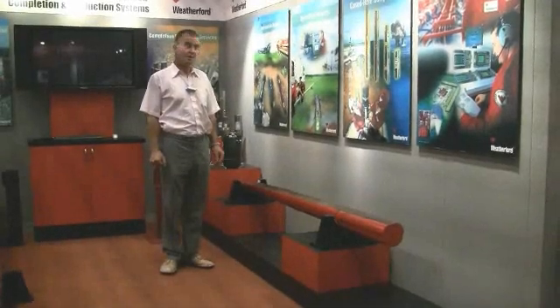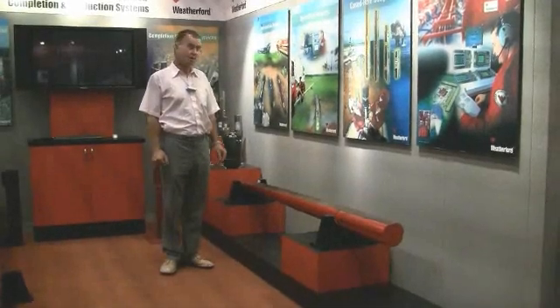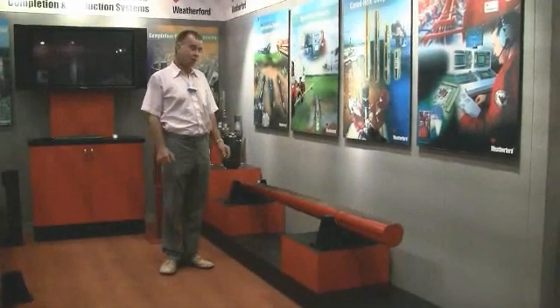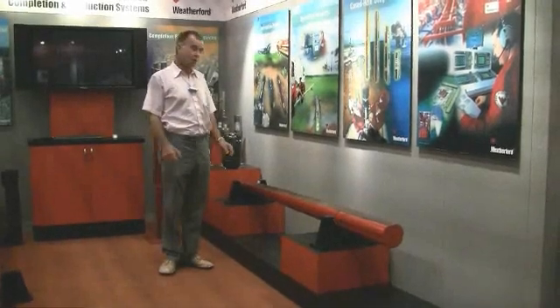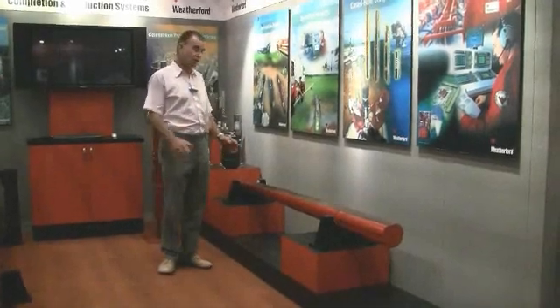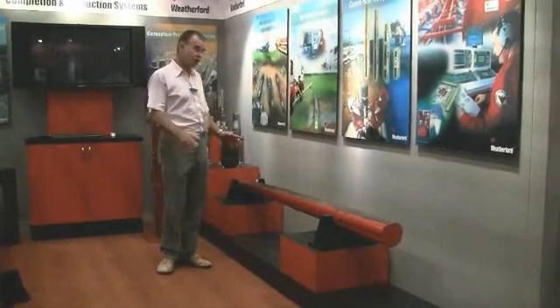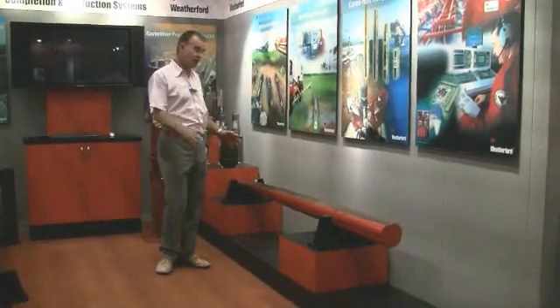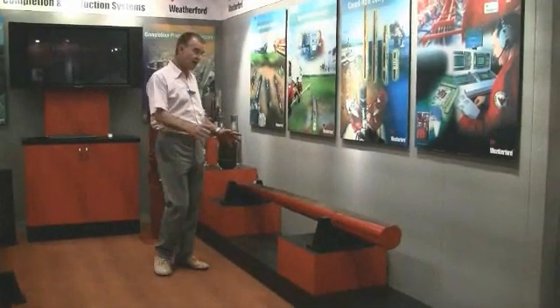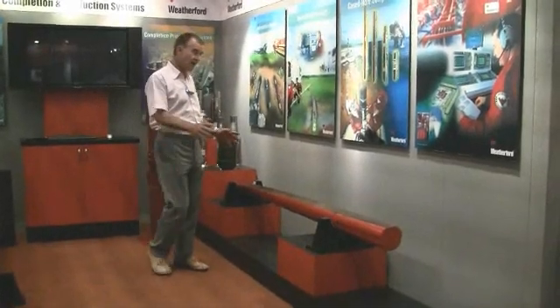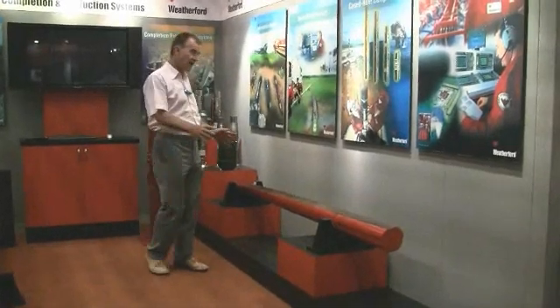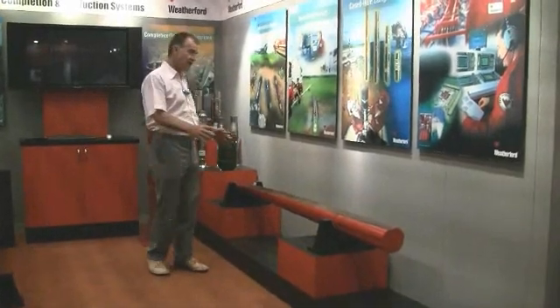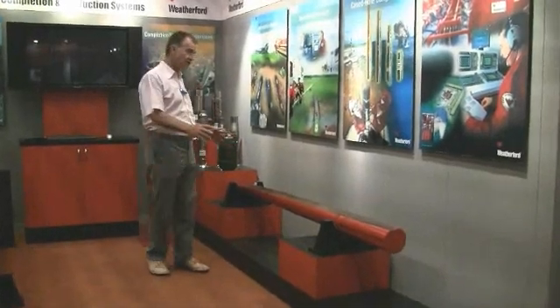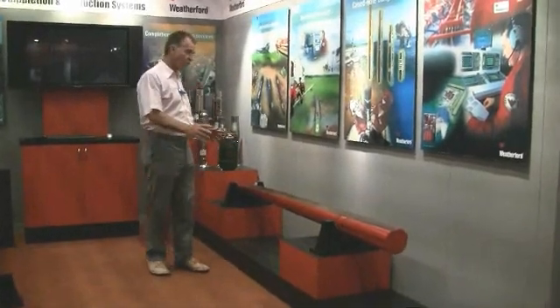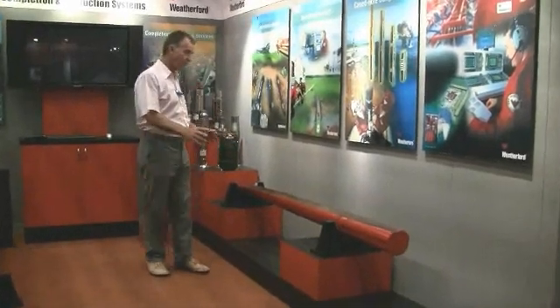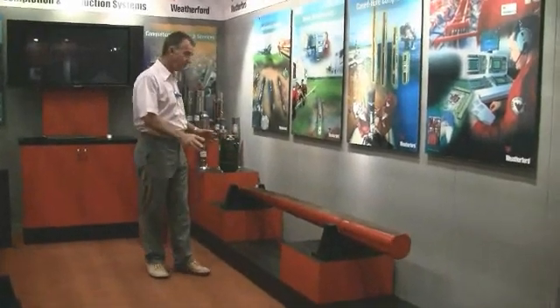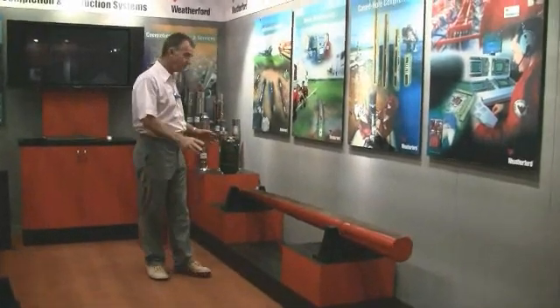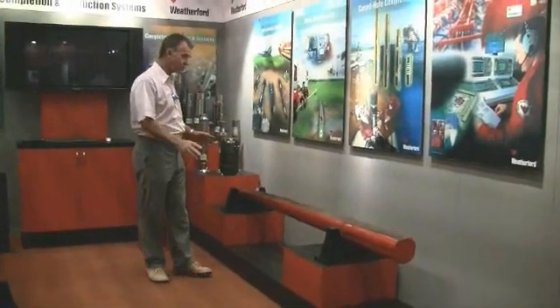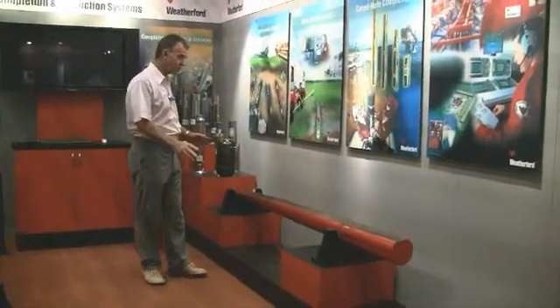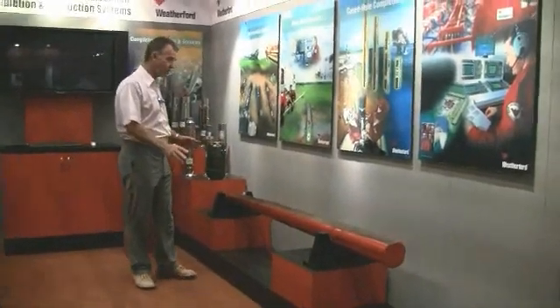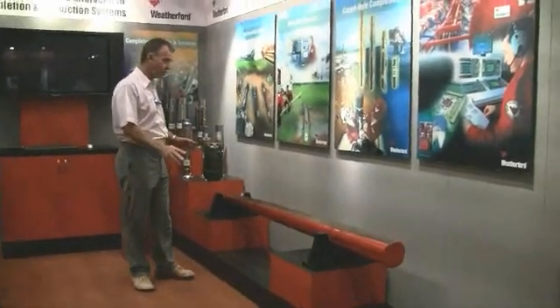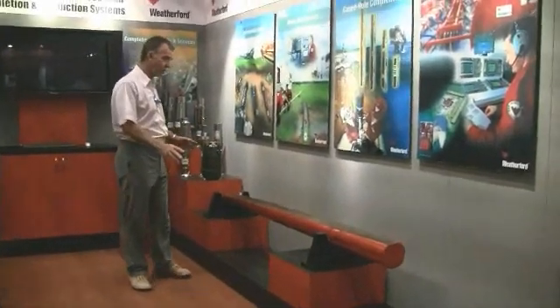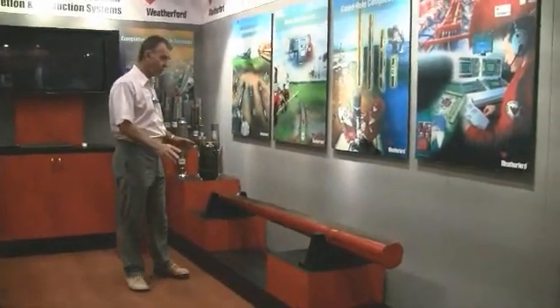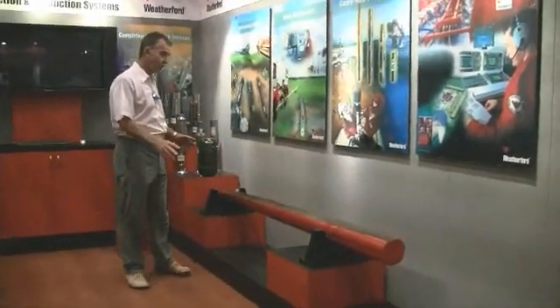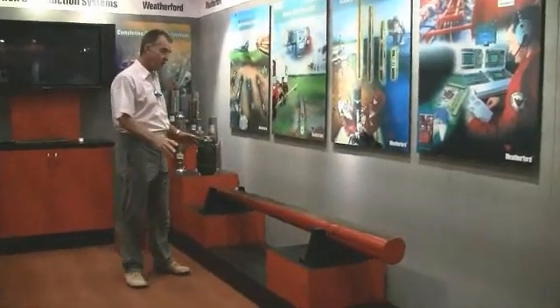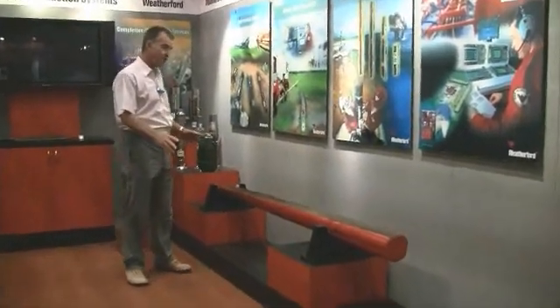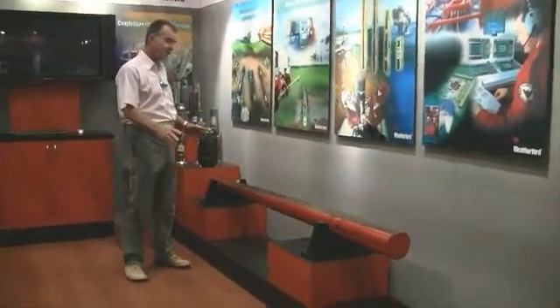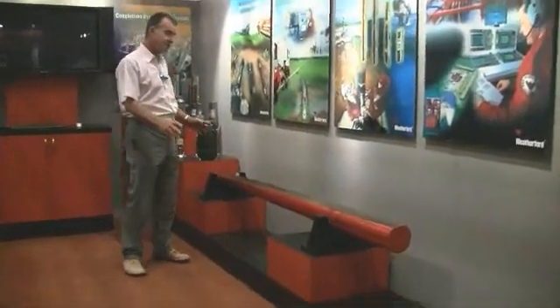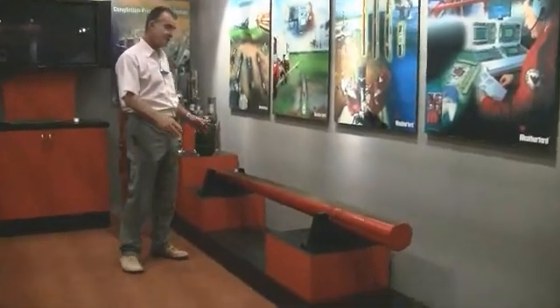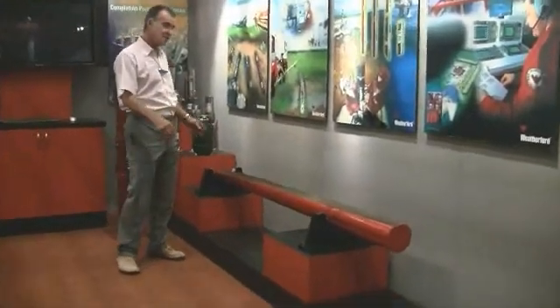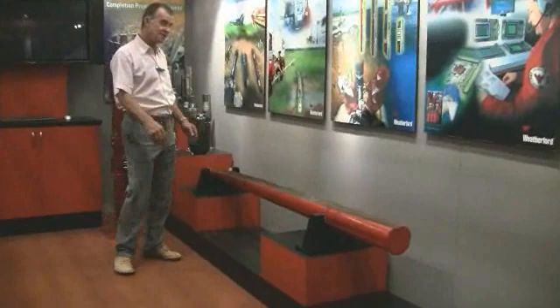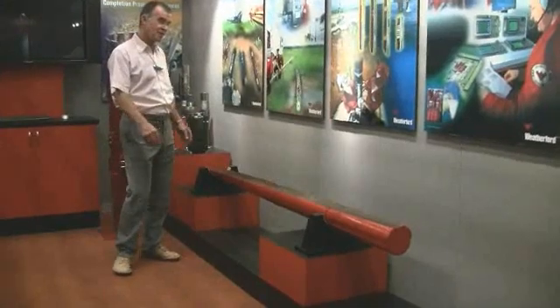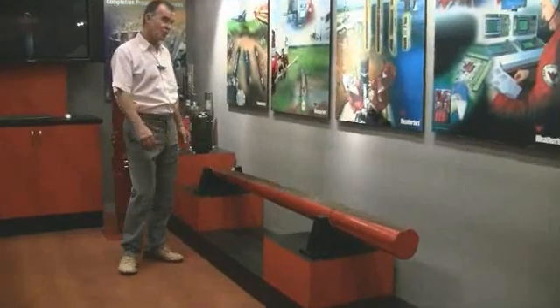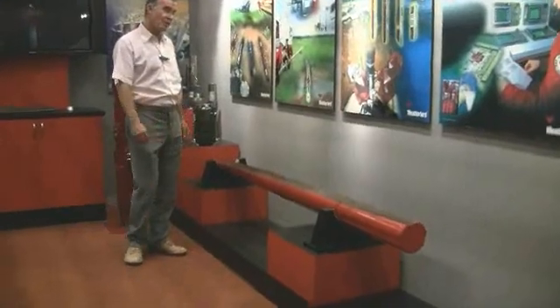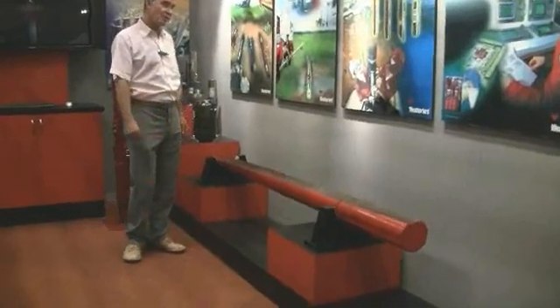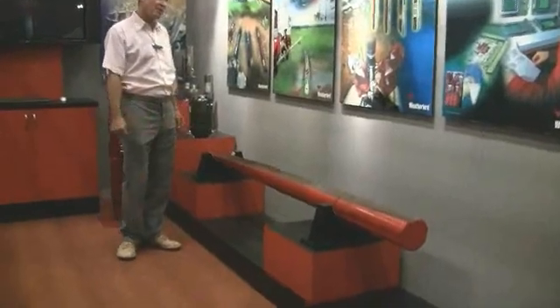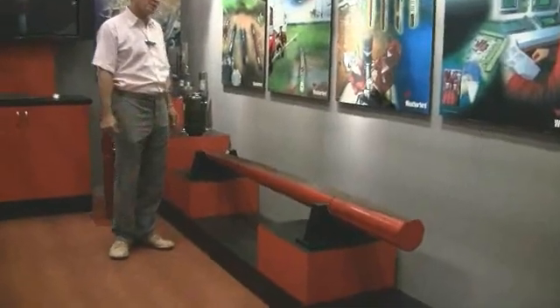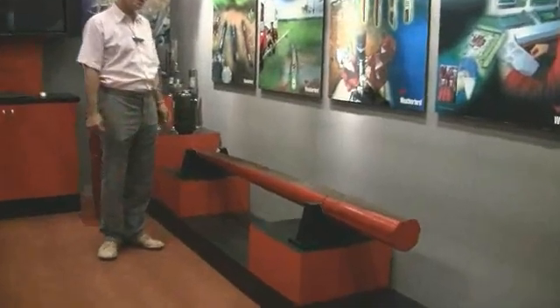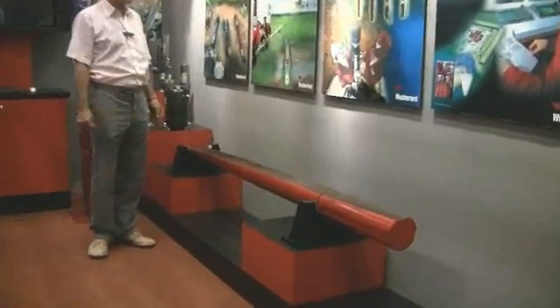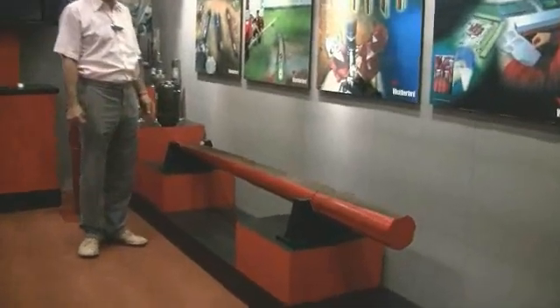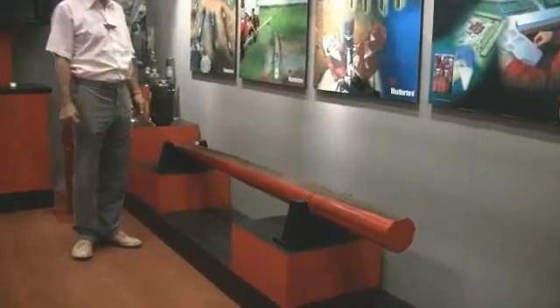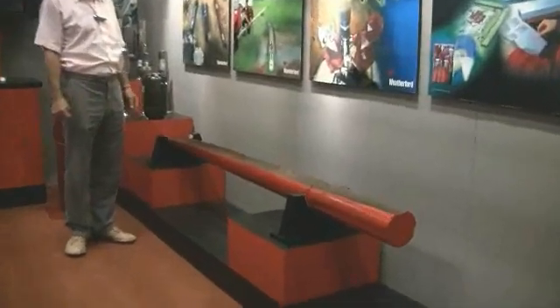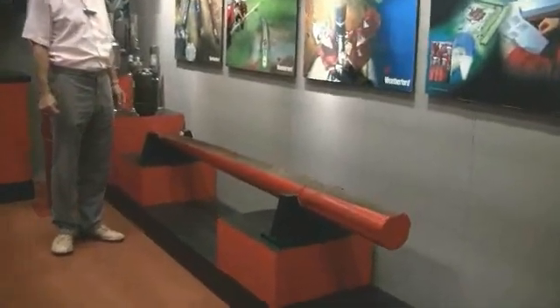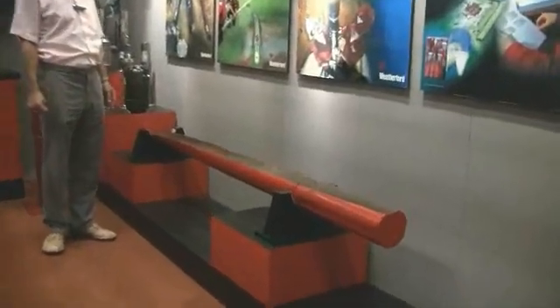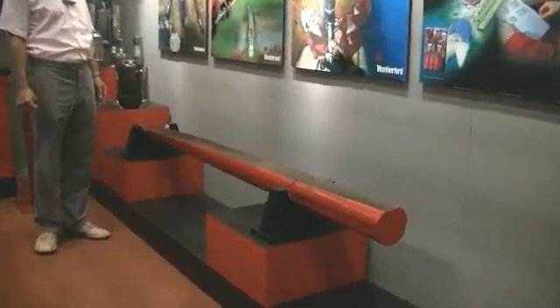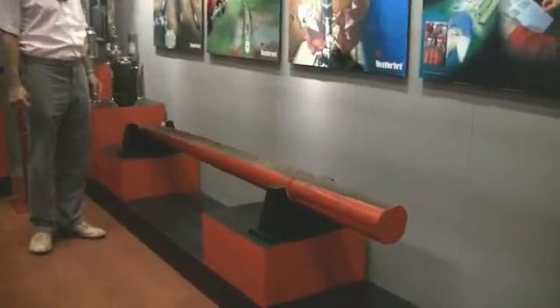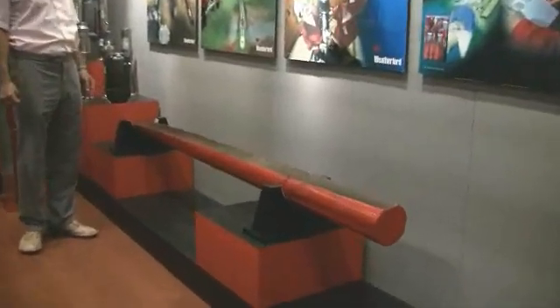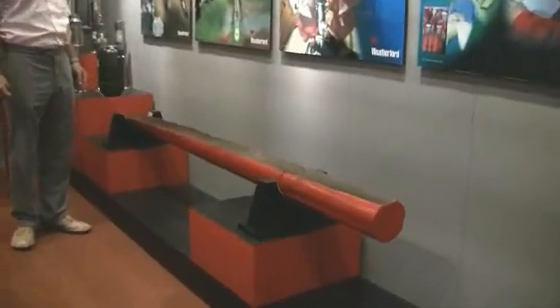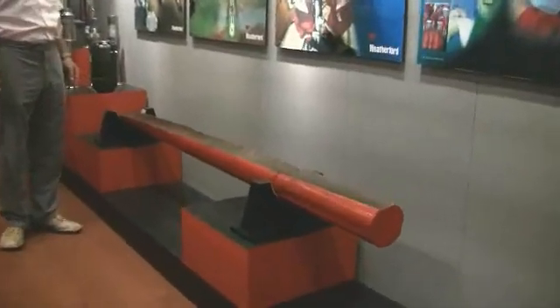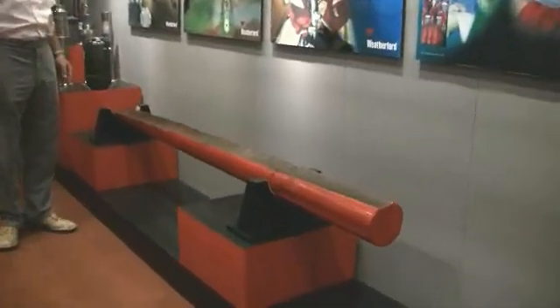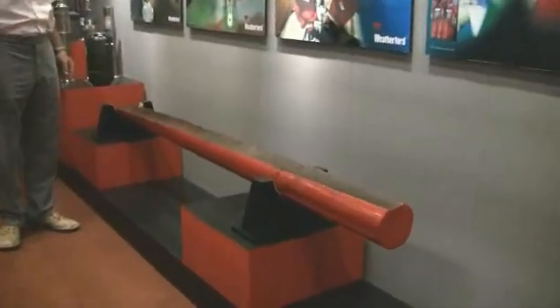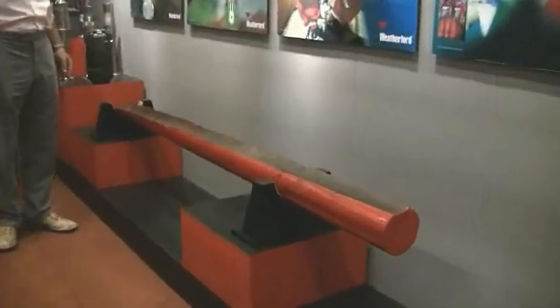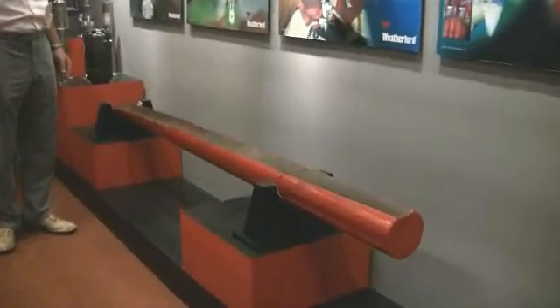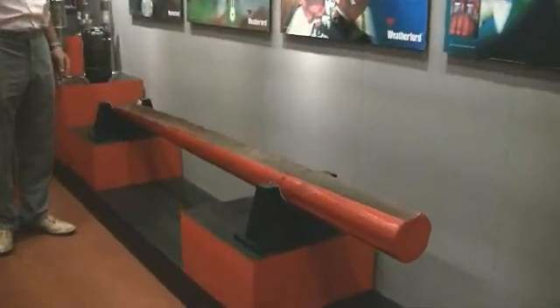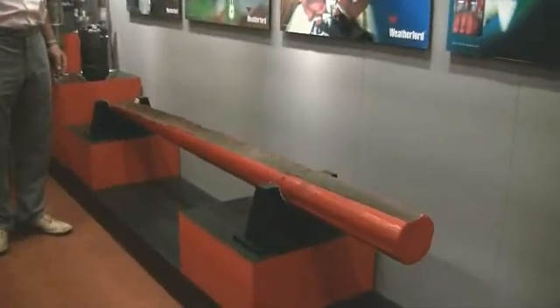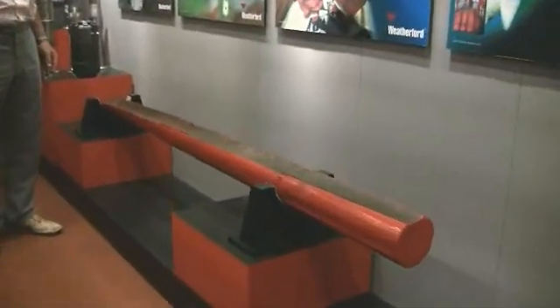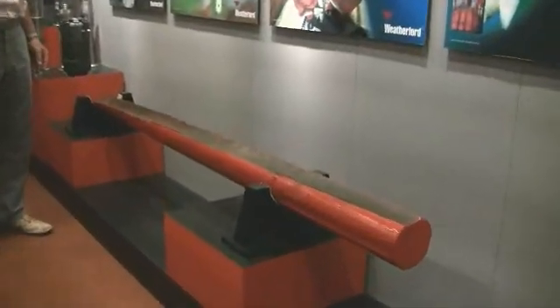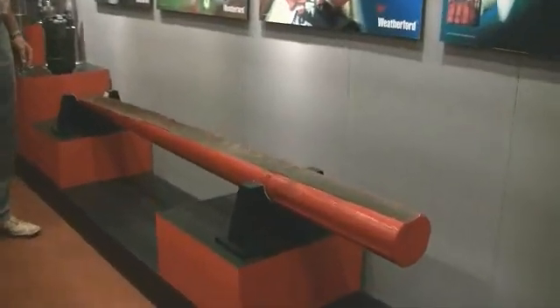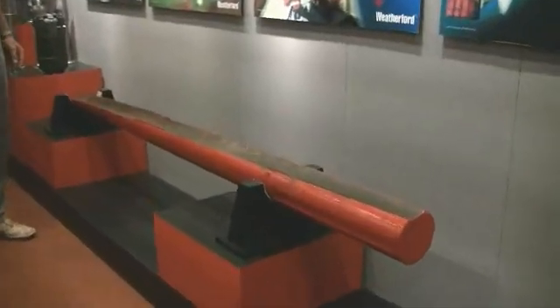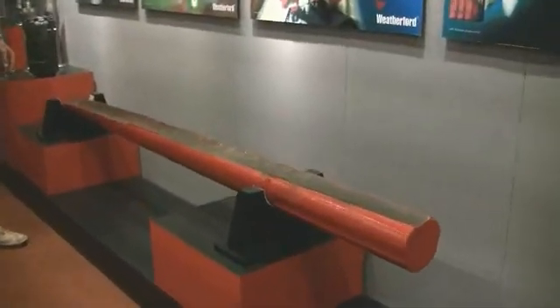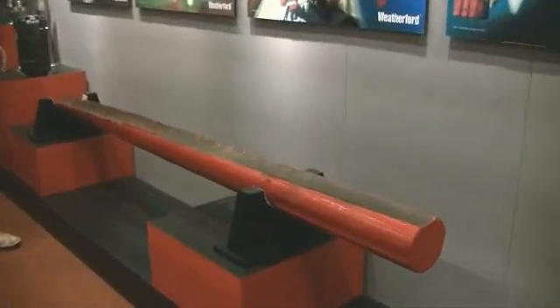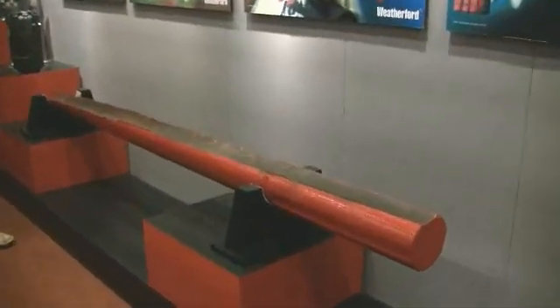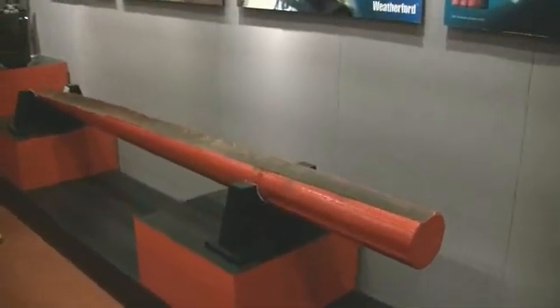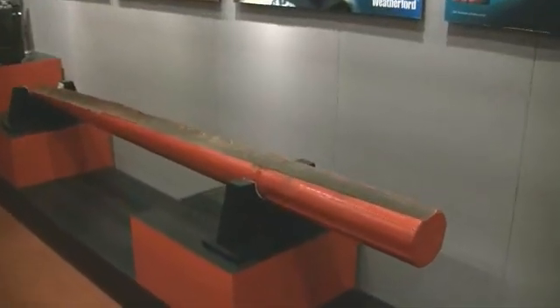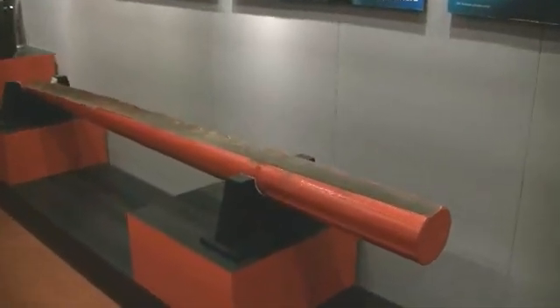We're looking here at a whipstock. This piece of equipment is used in the well for sidetracking.